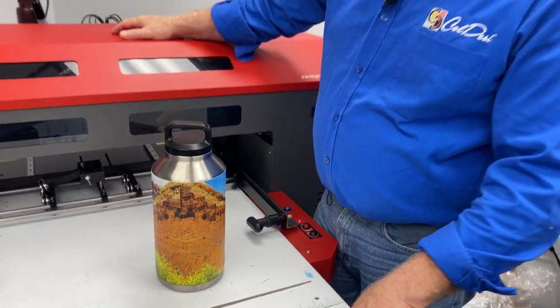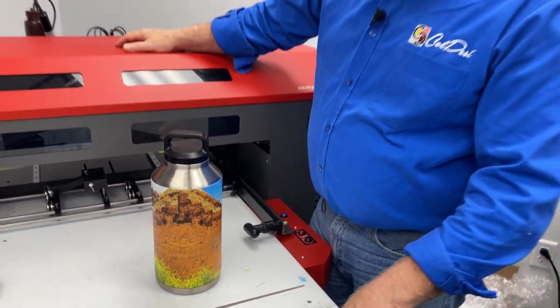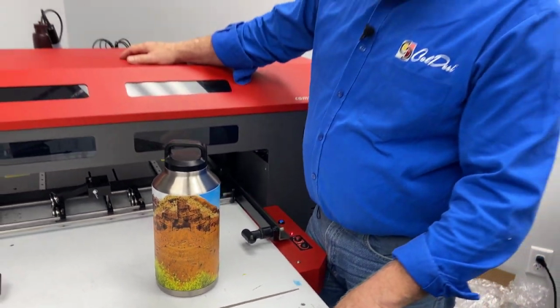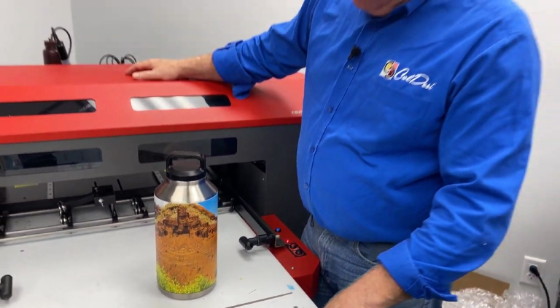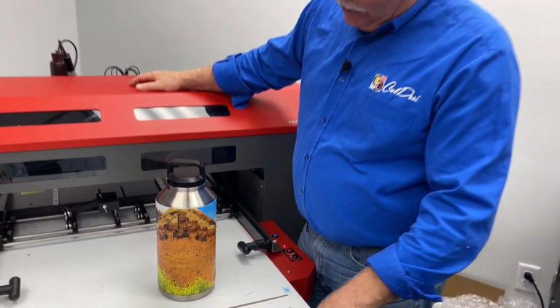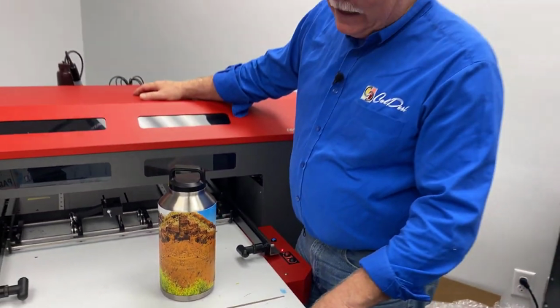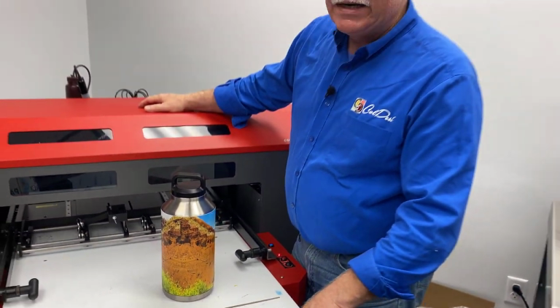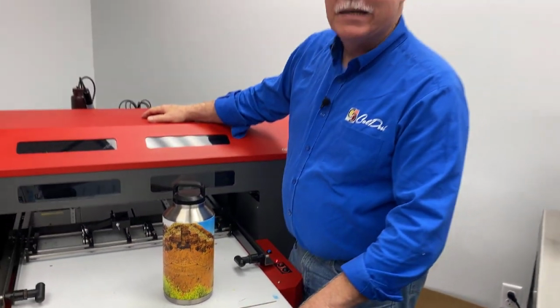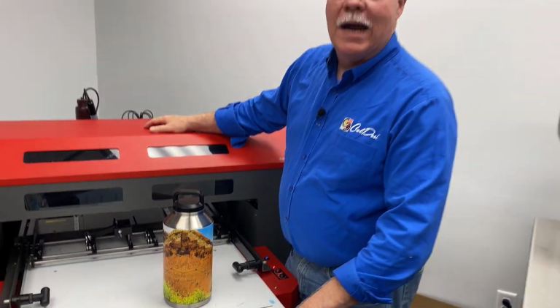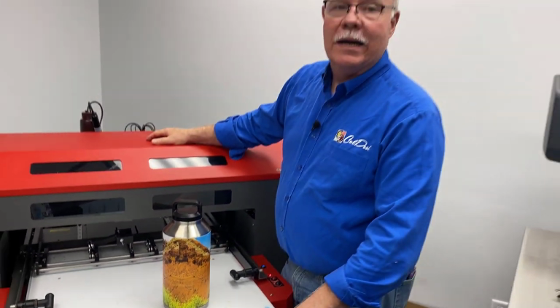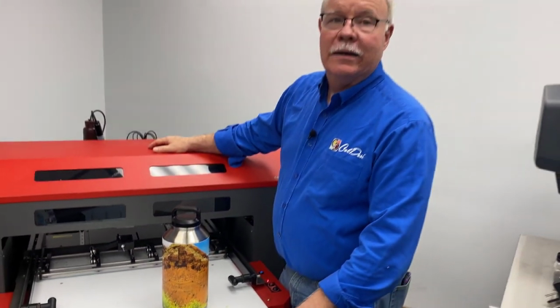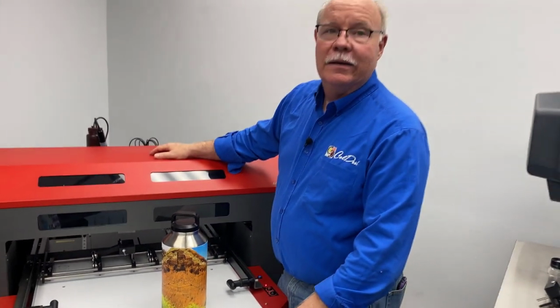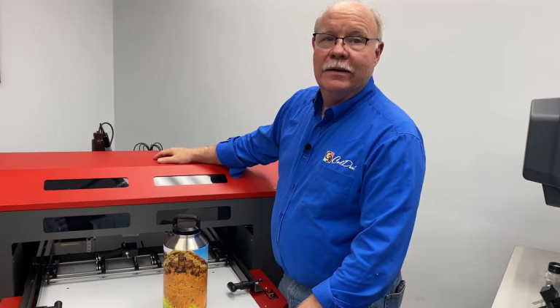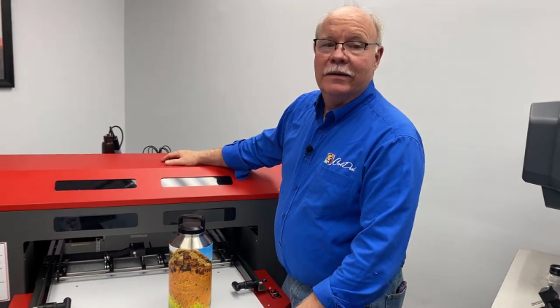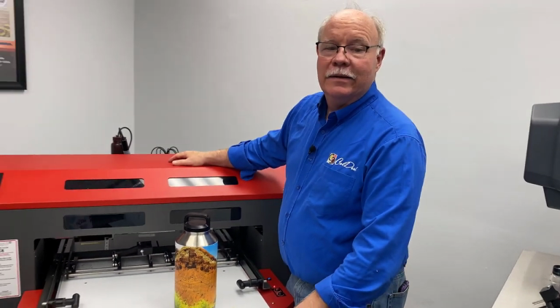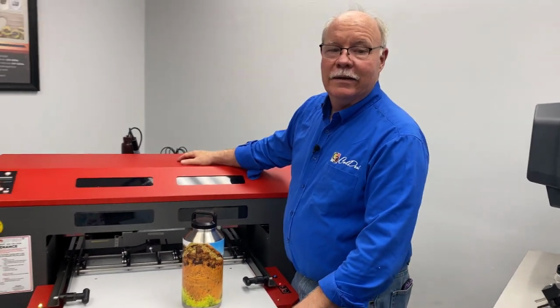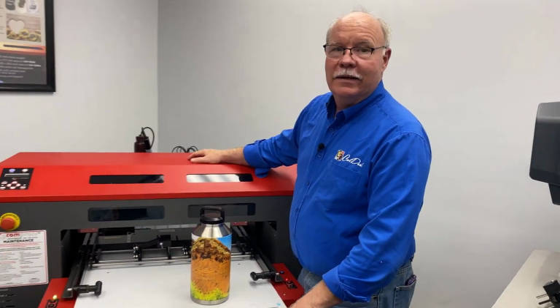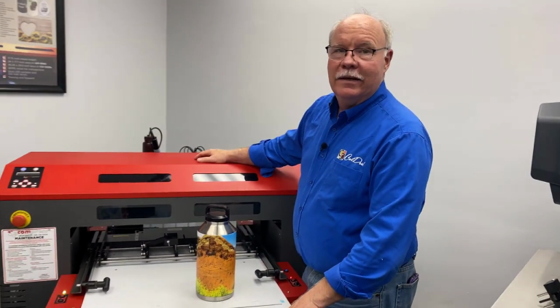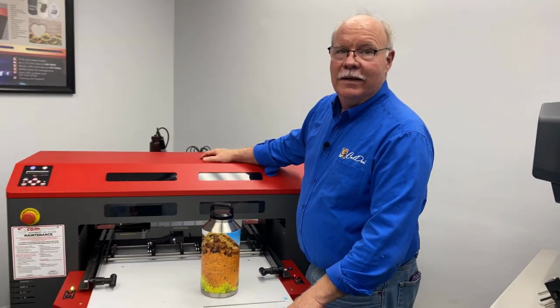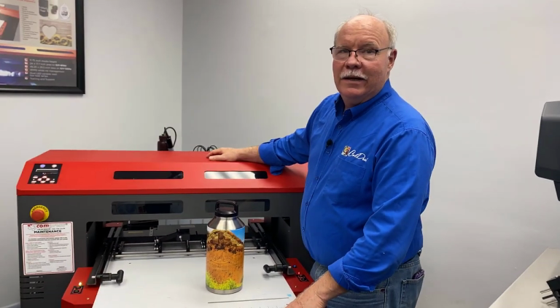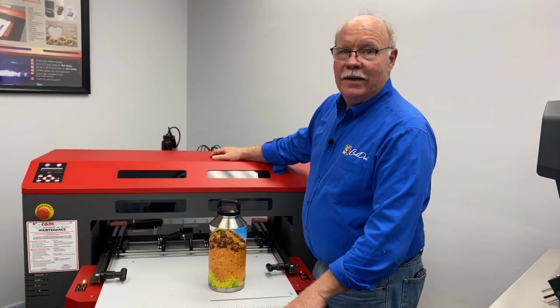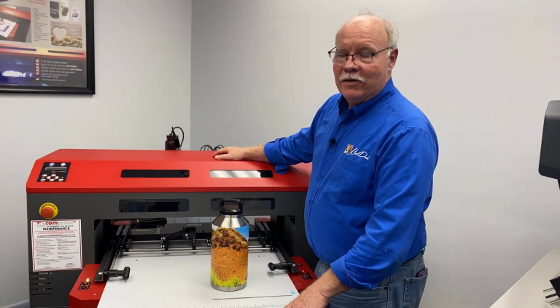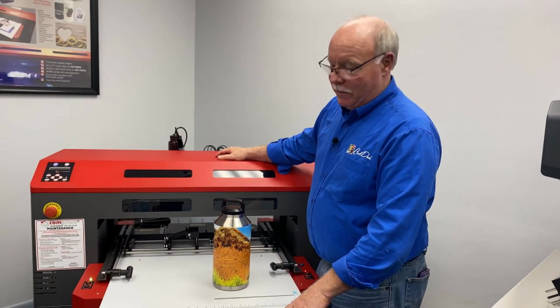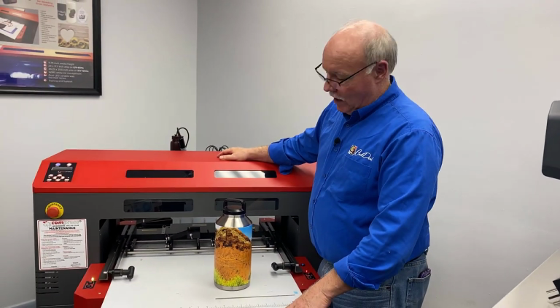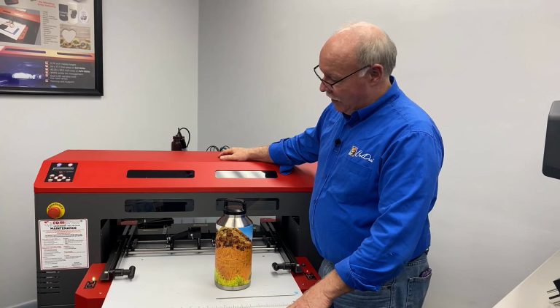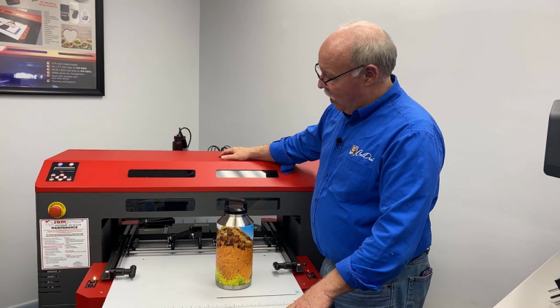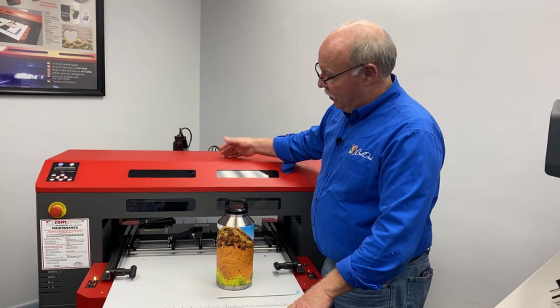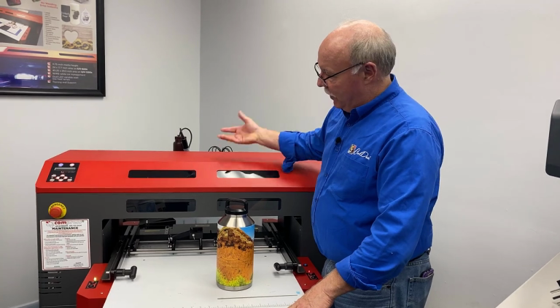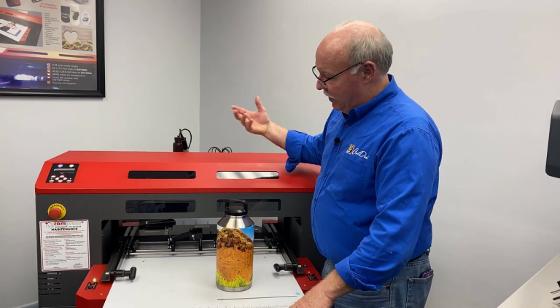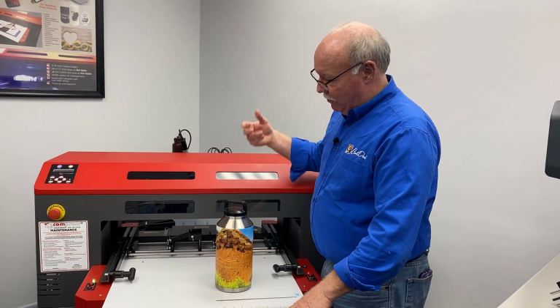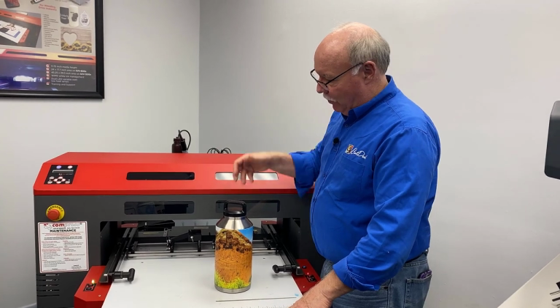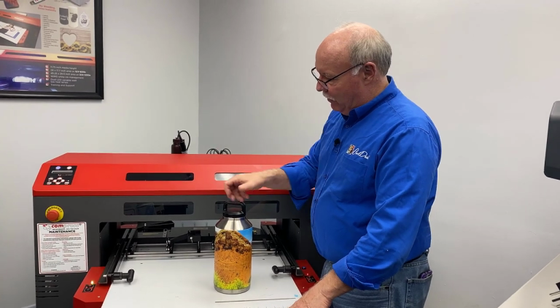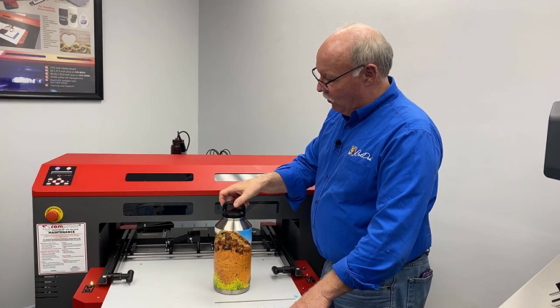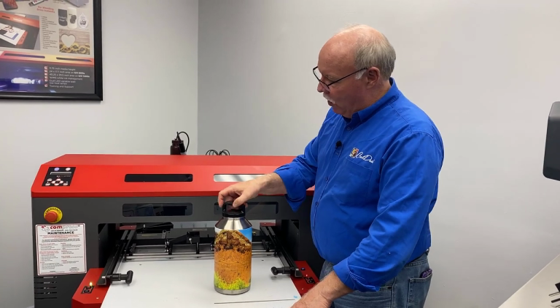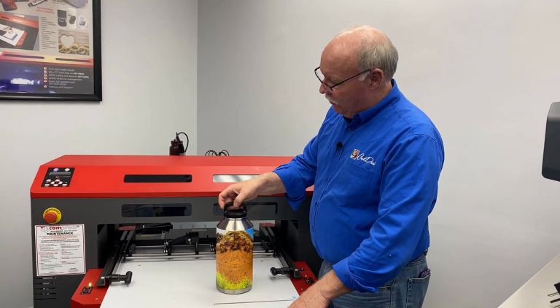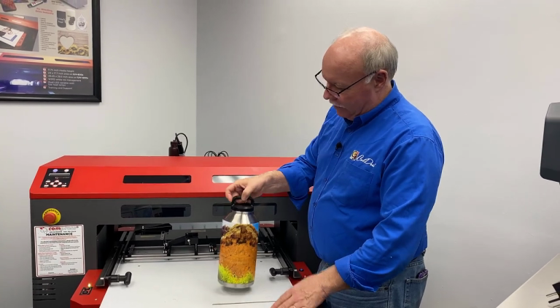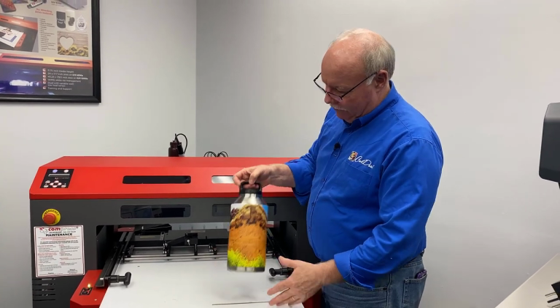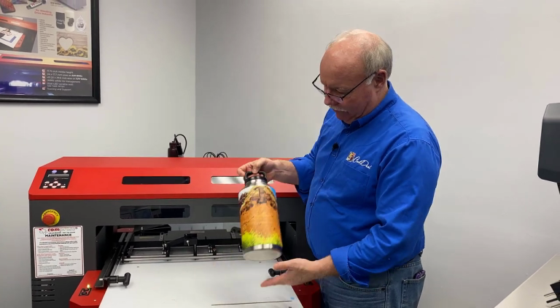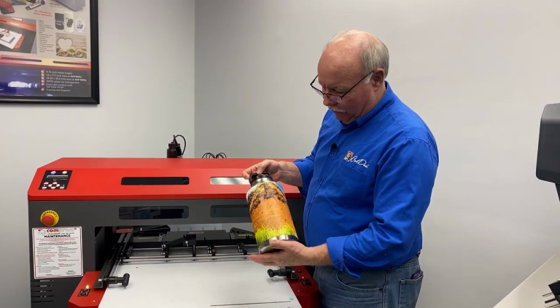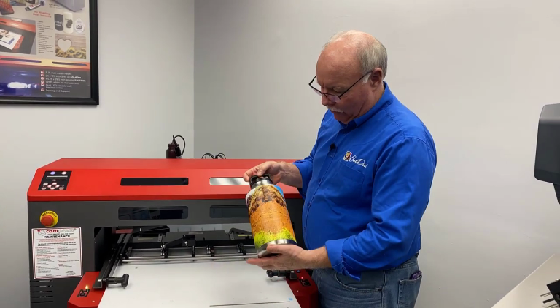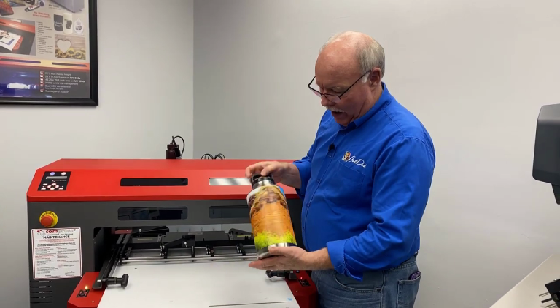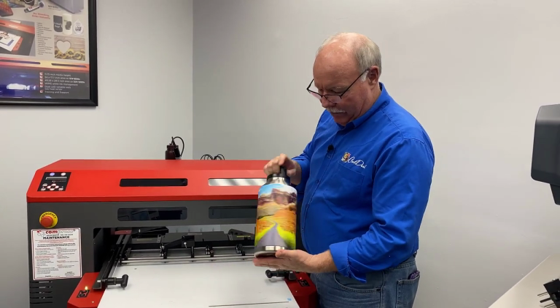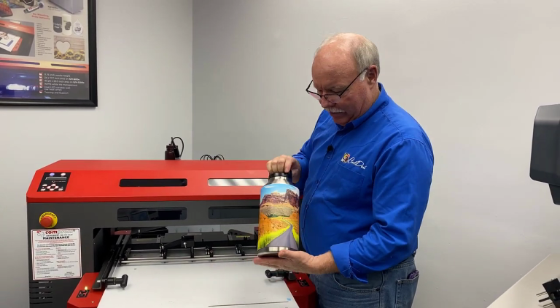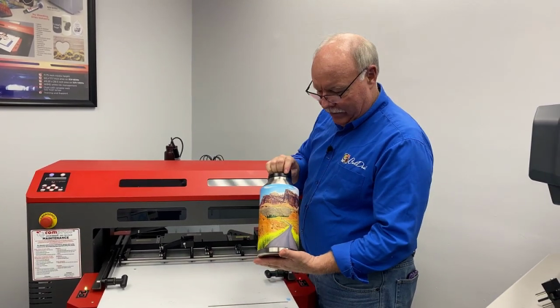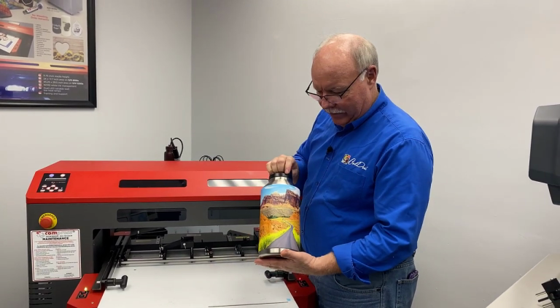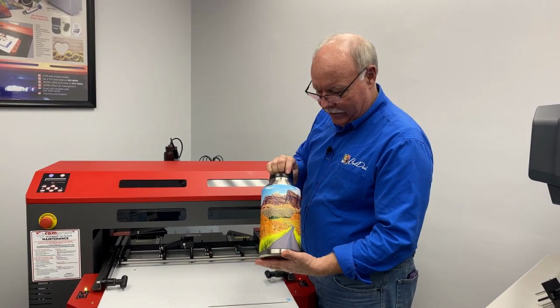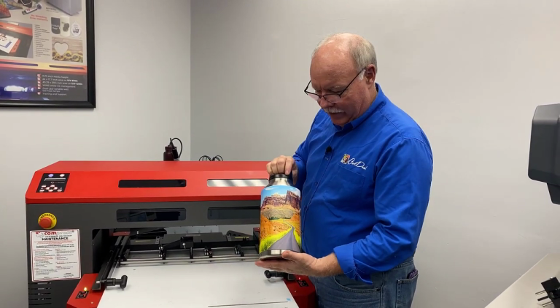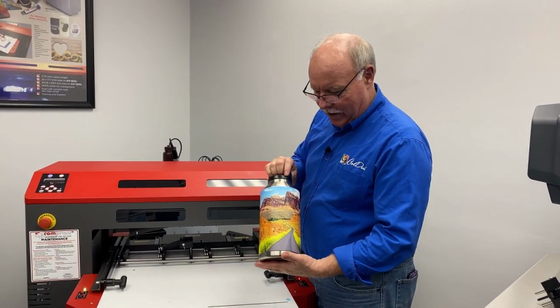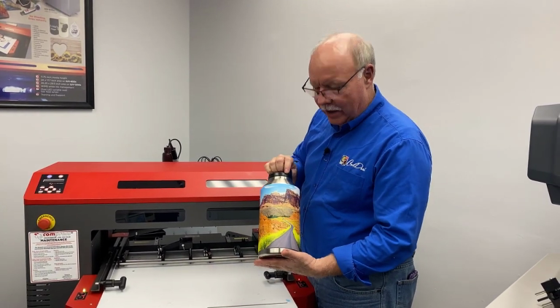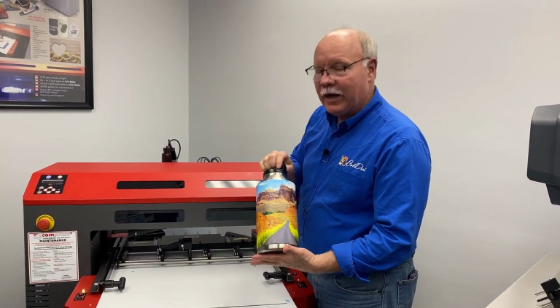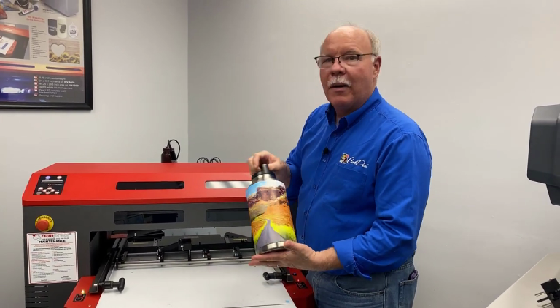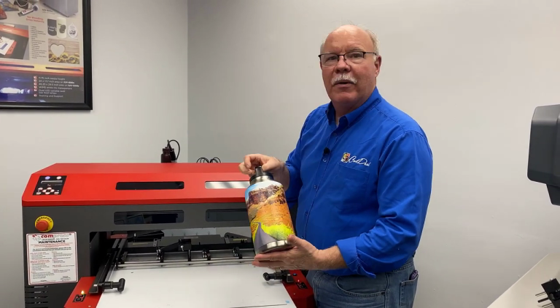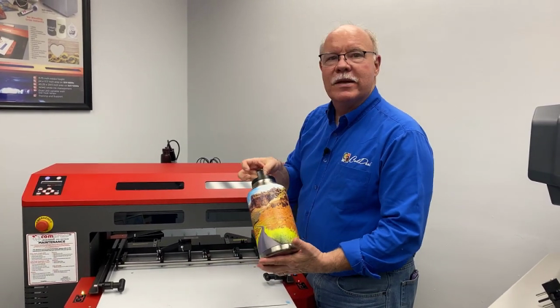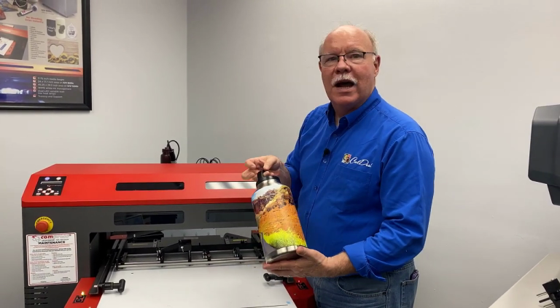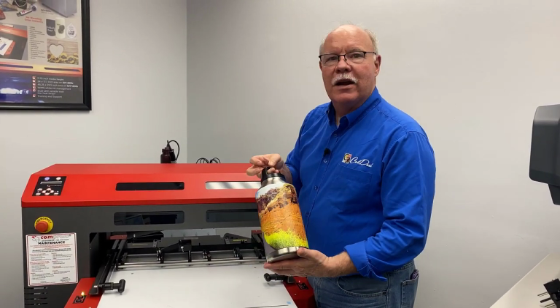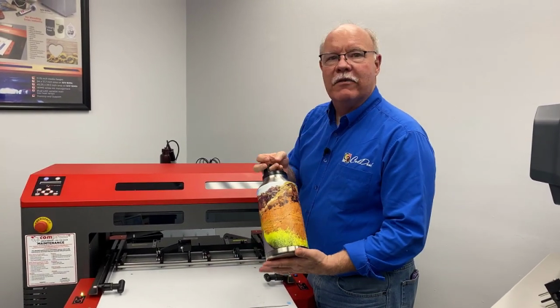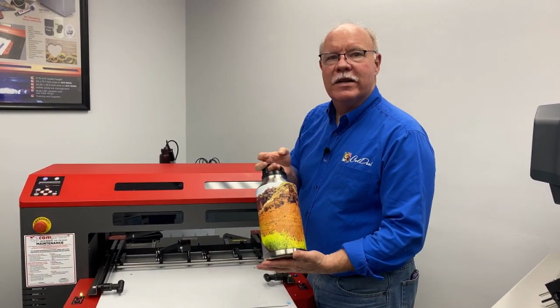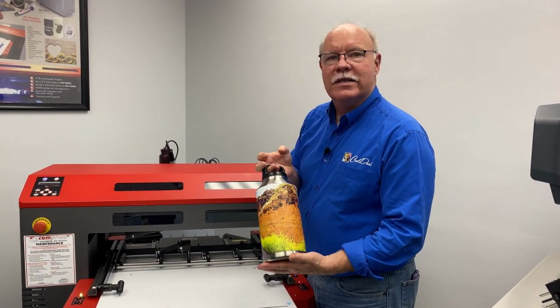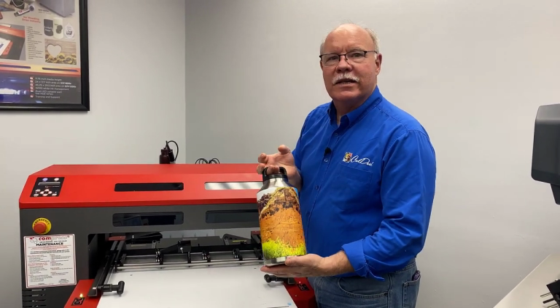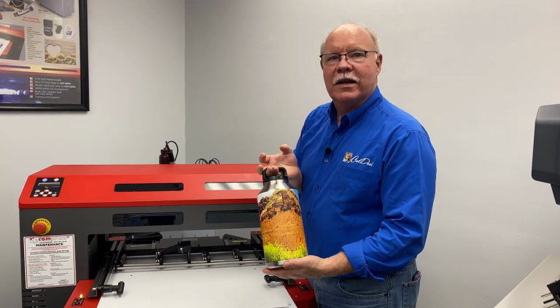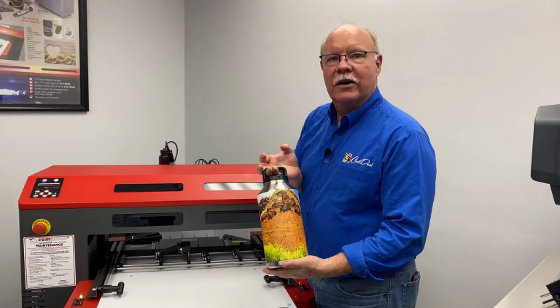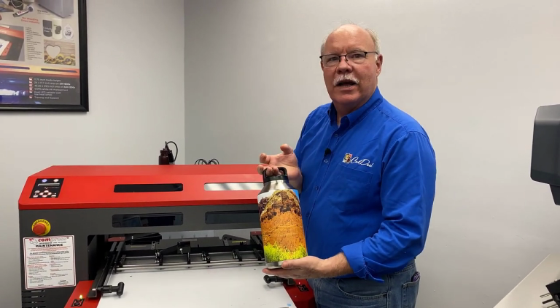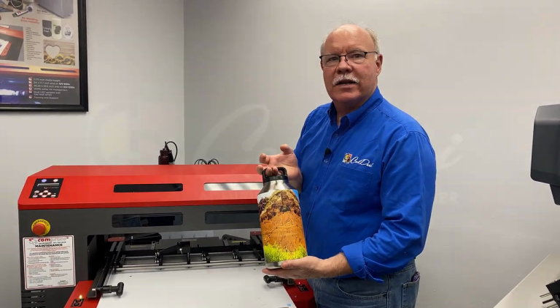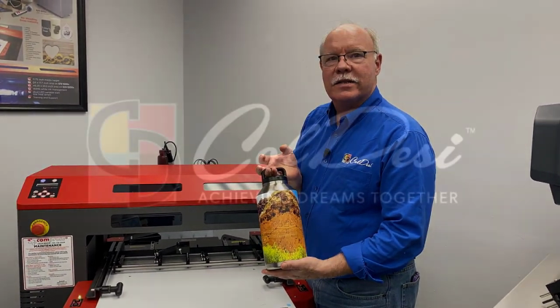It's pretty exciting. I'm Don Copeland, printing rotary full wrap on the Compress IUV 600S.